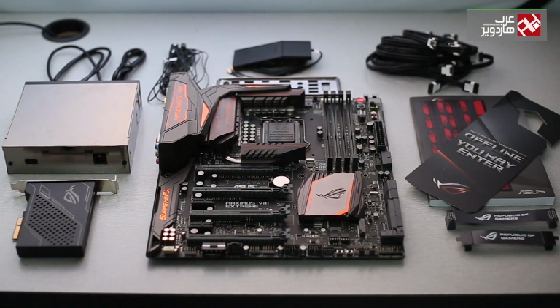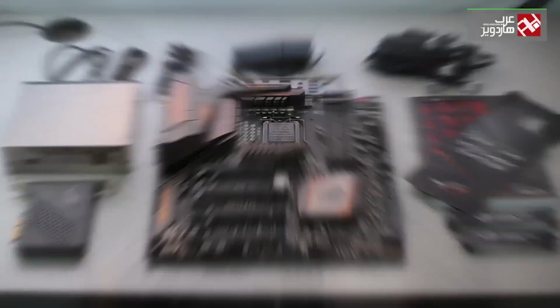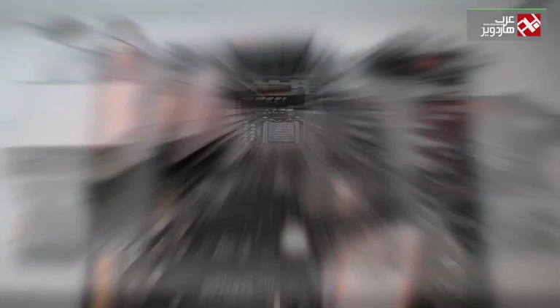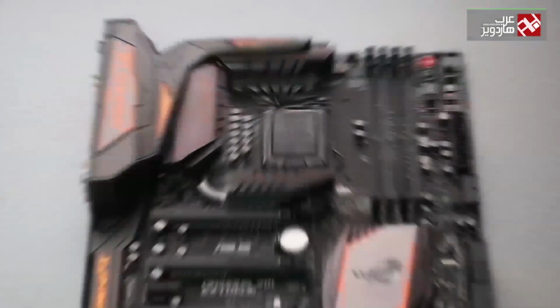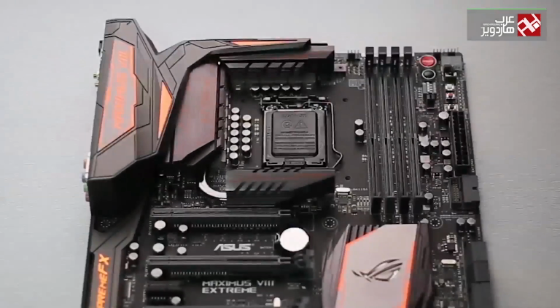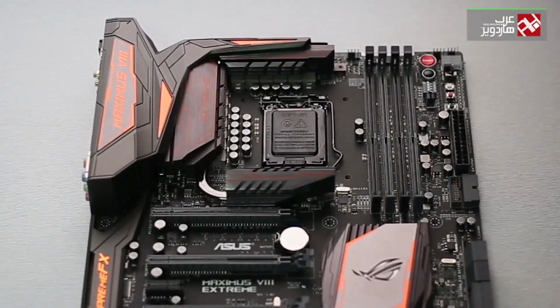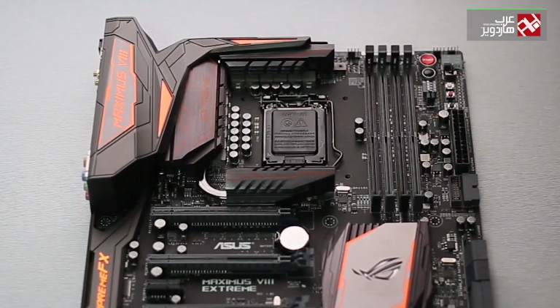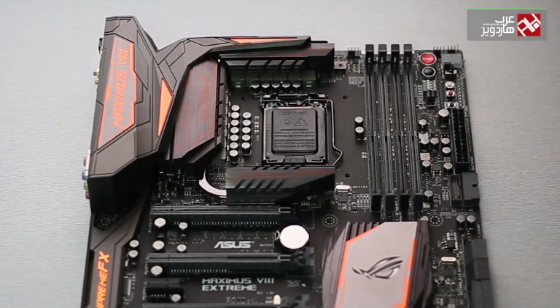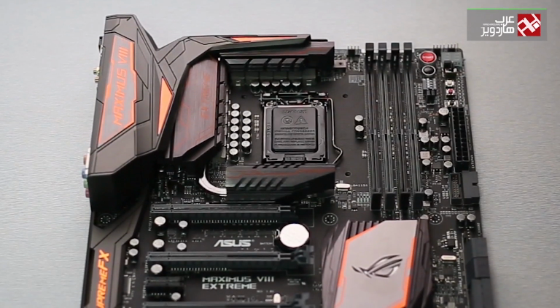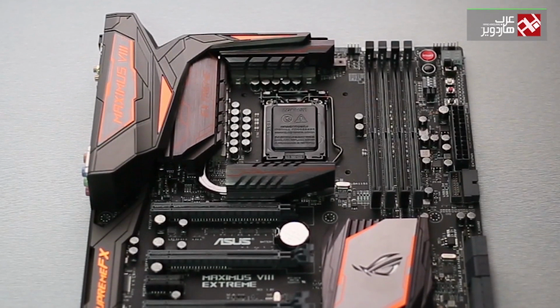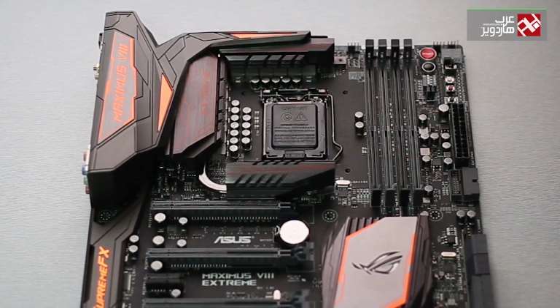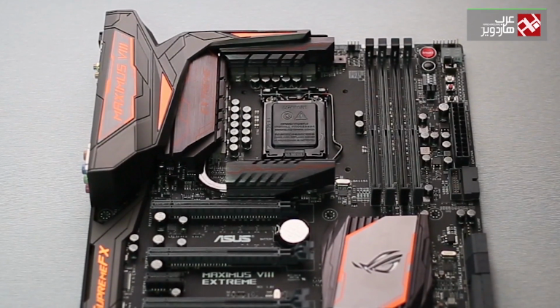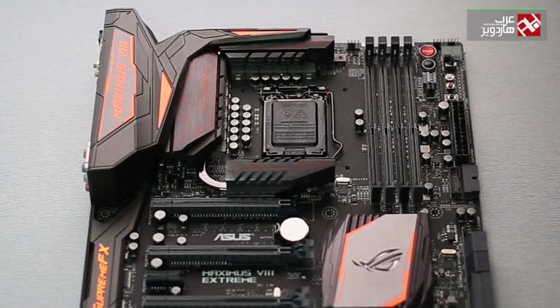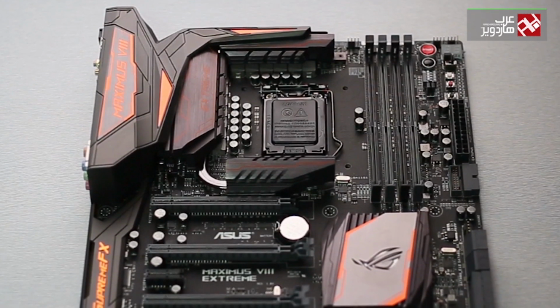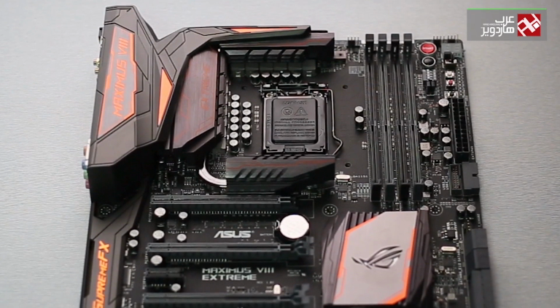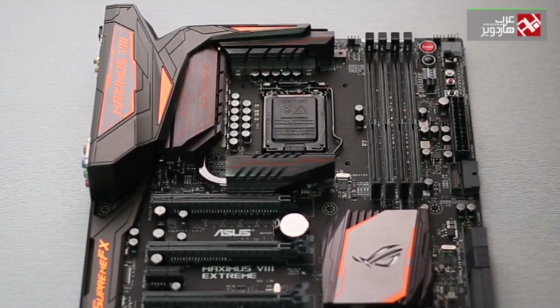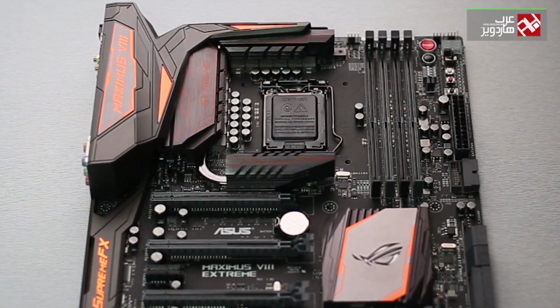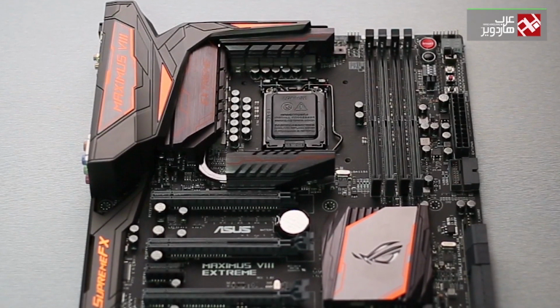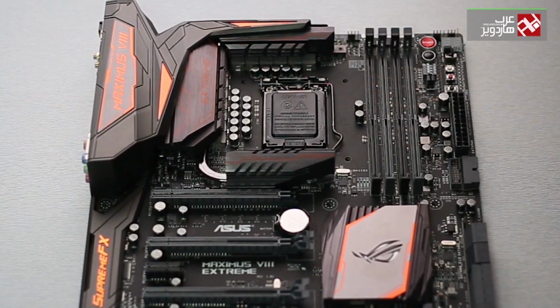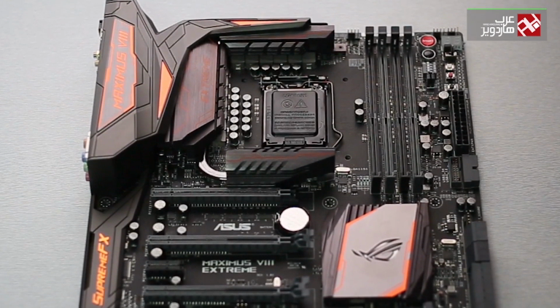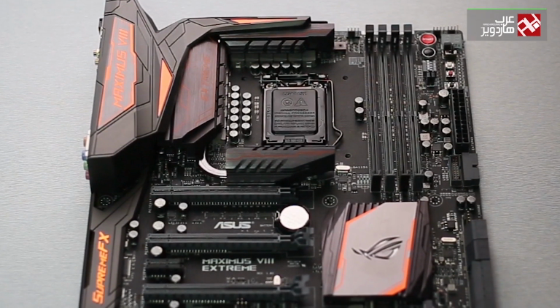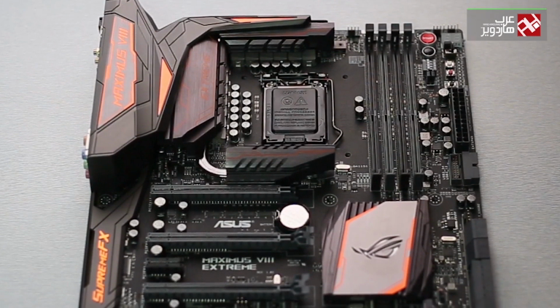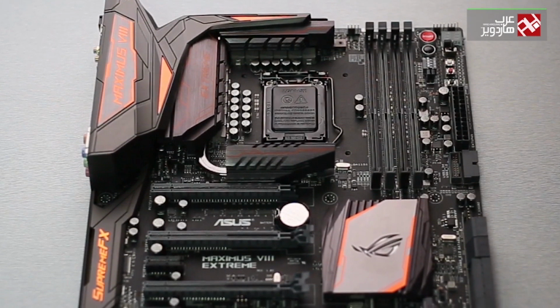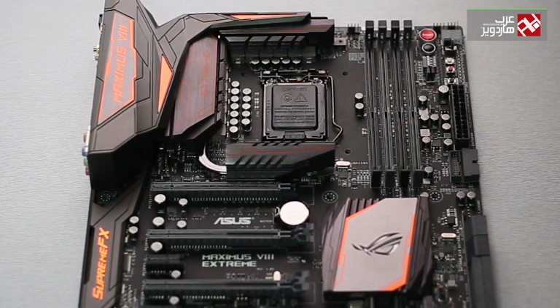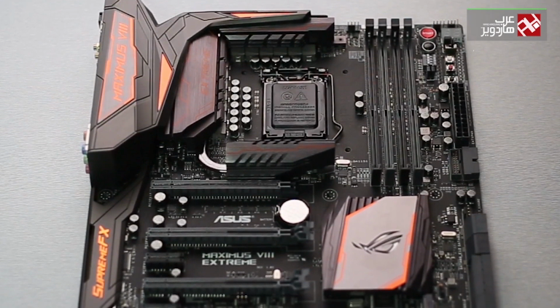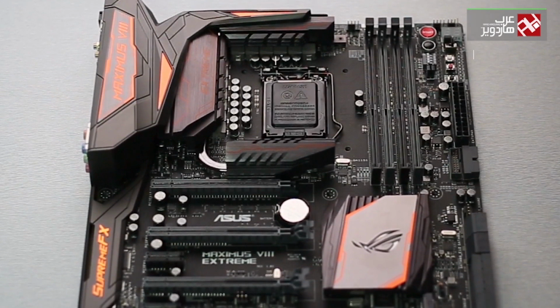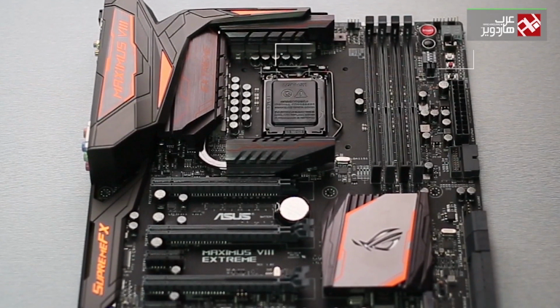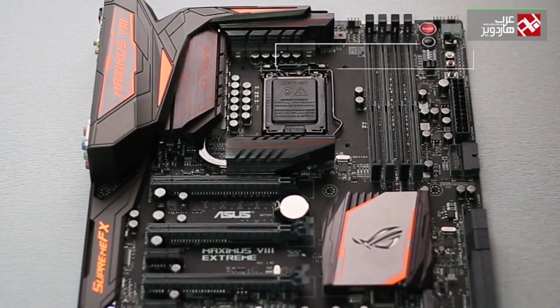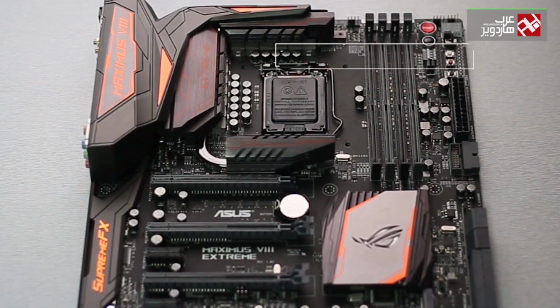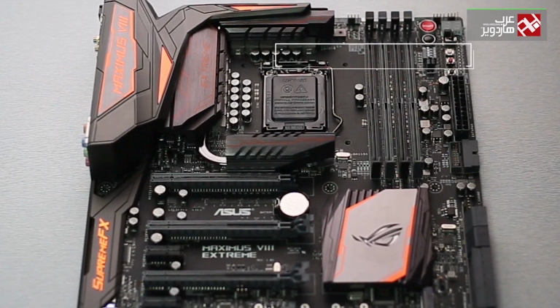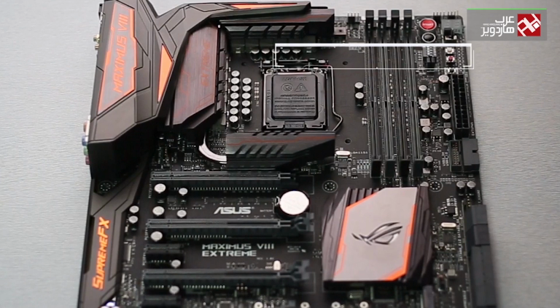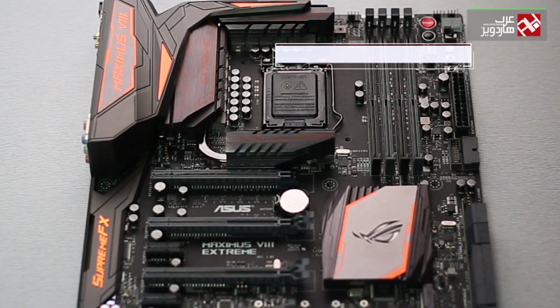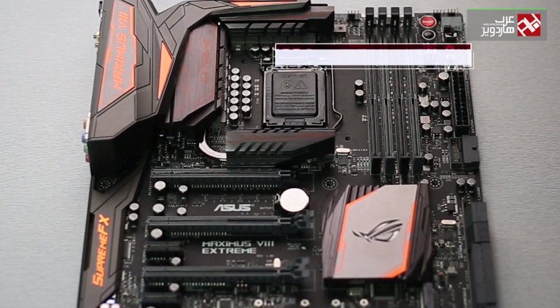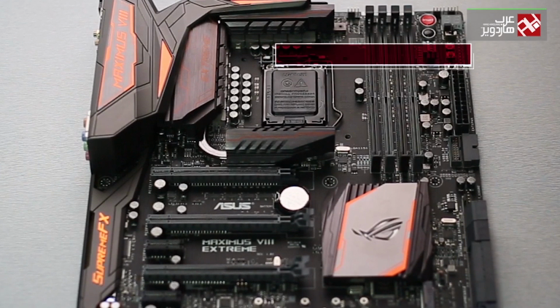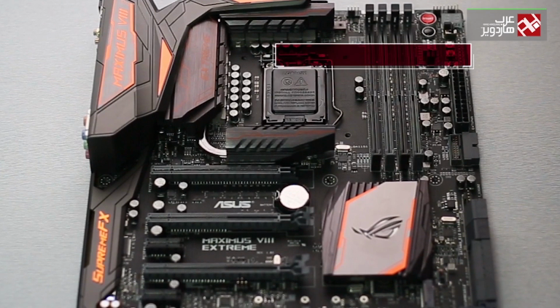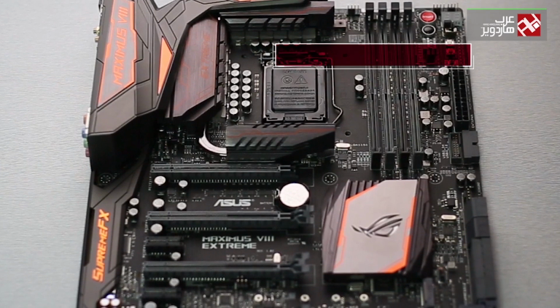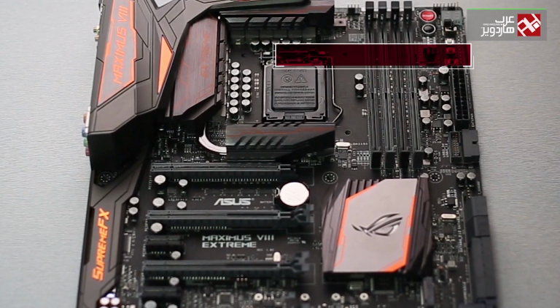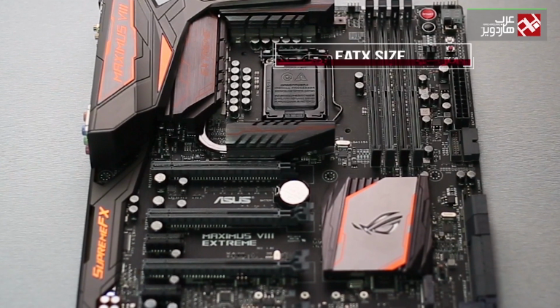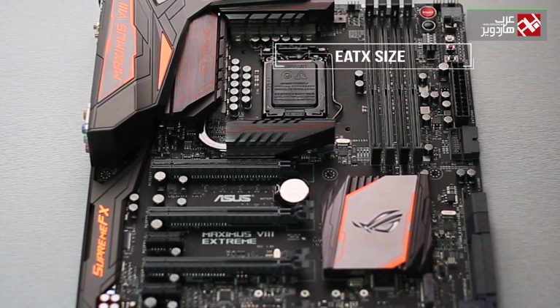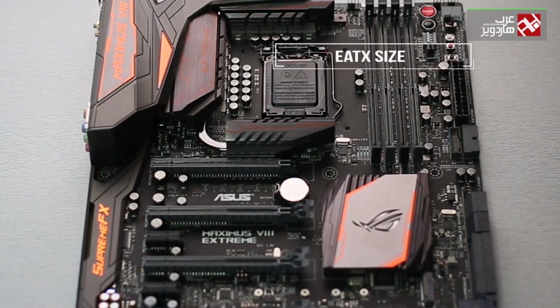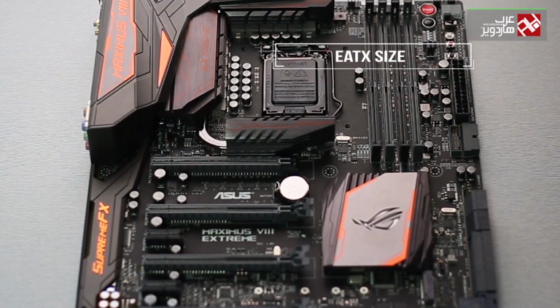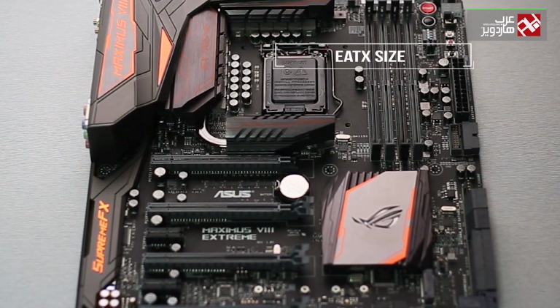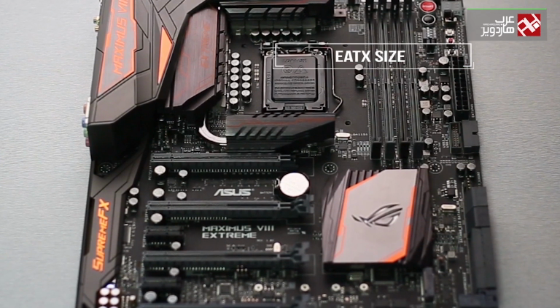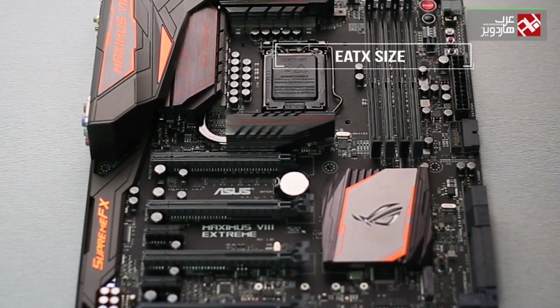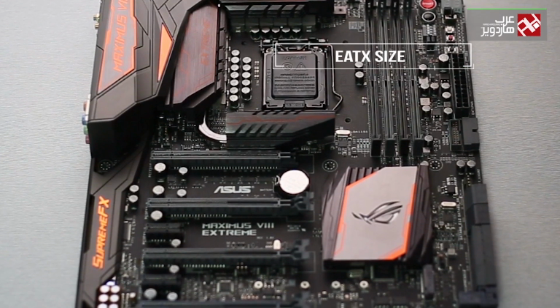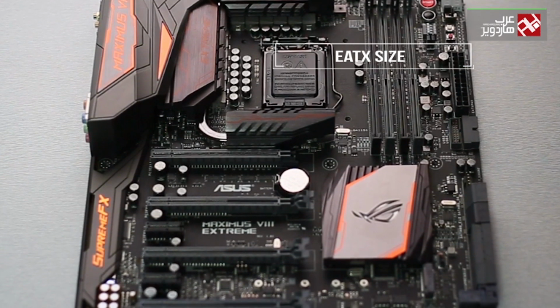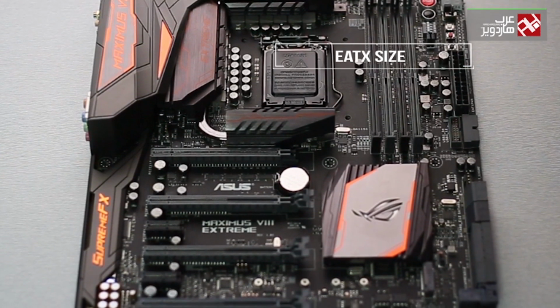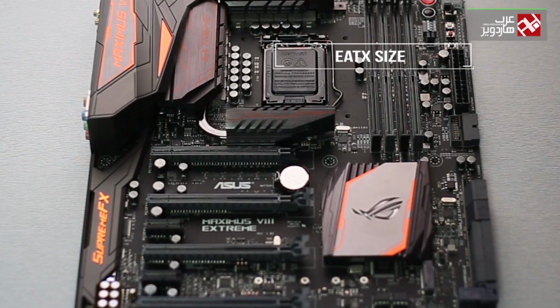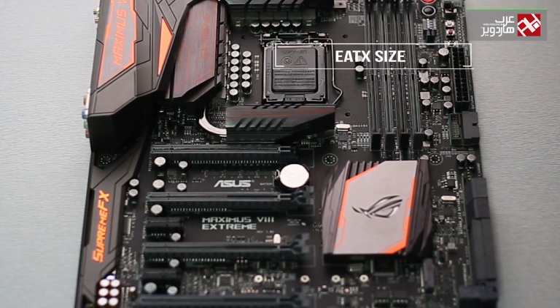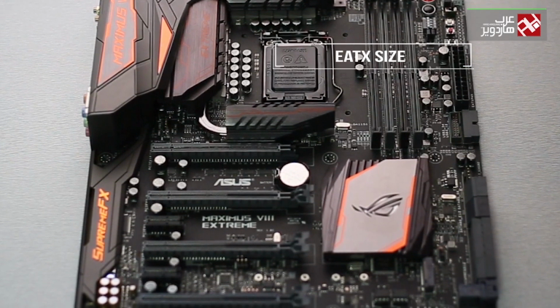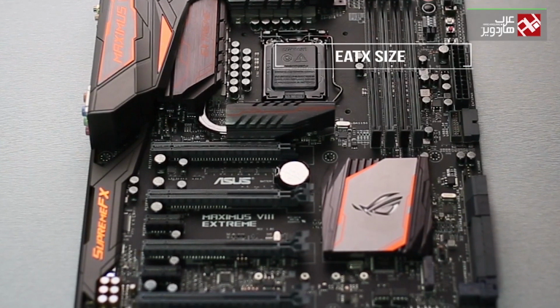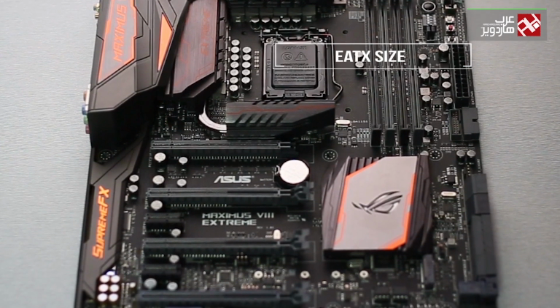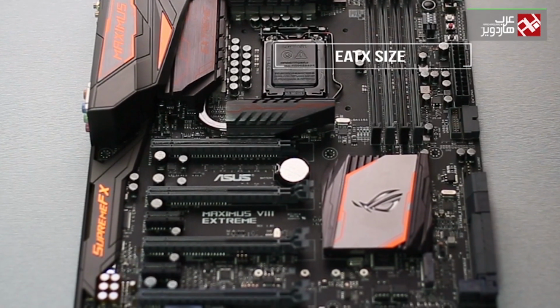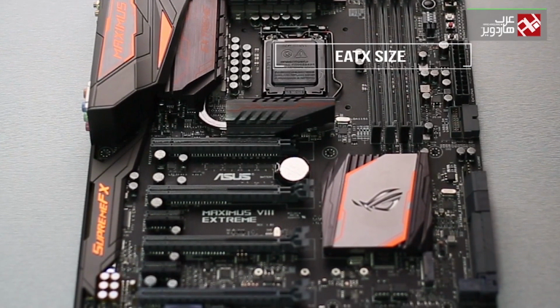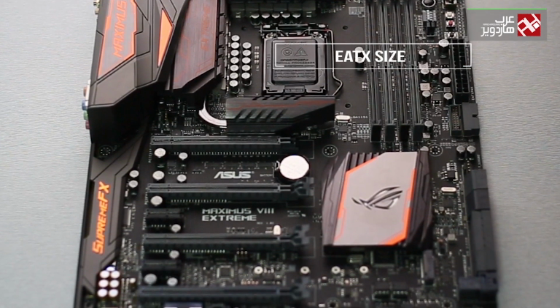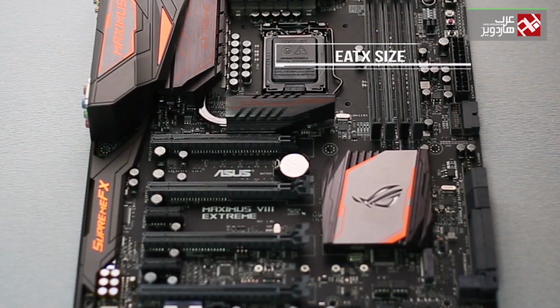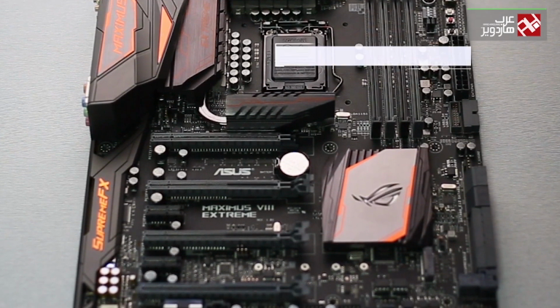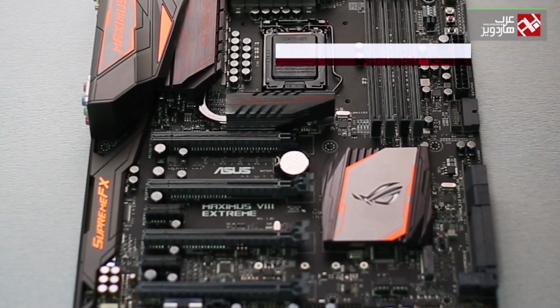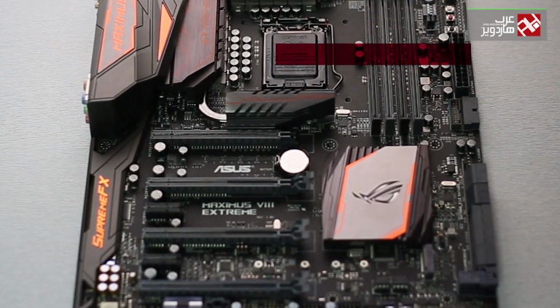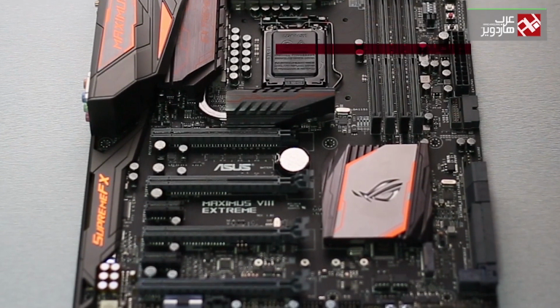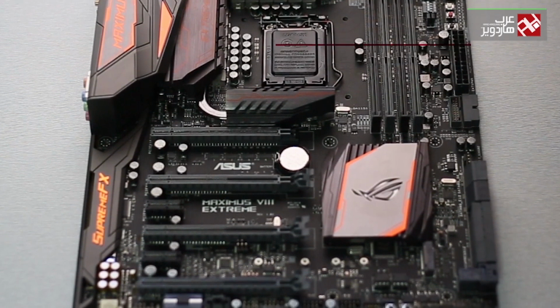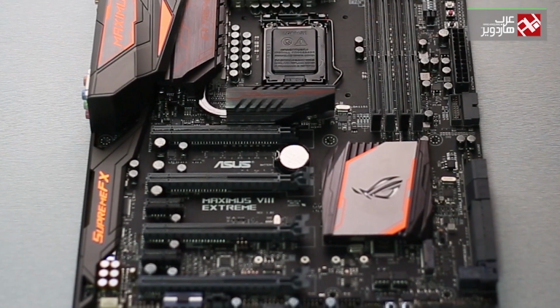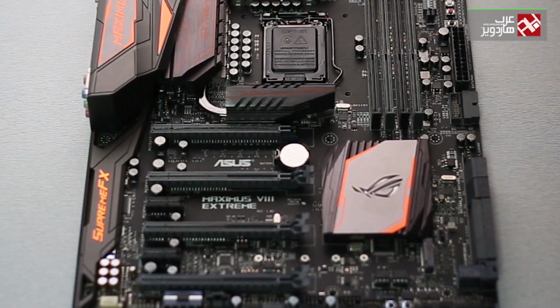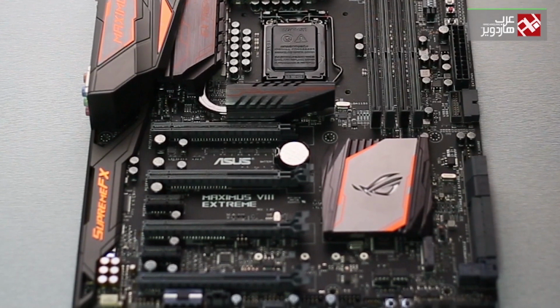The motherboard comes in EATX size. Before buying, you should make sure that your case is compatible with the motherboard.